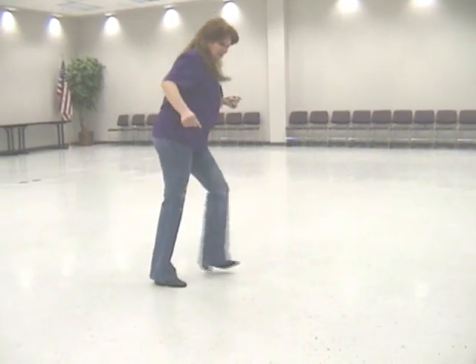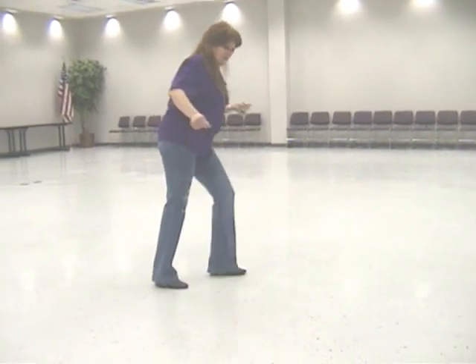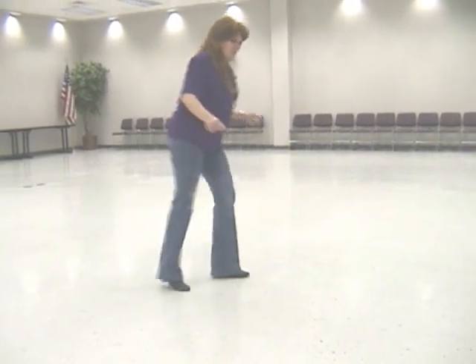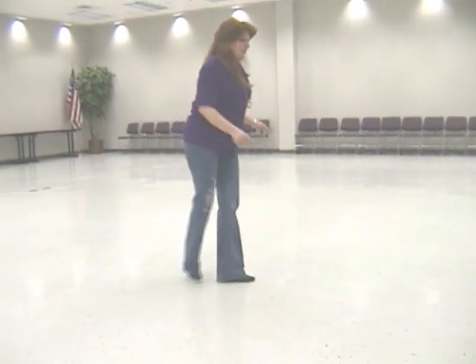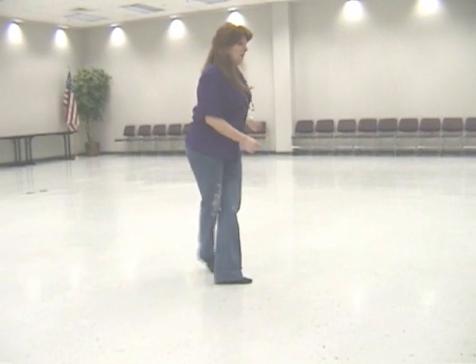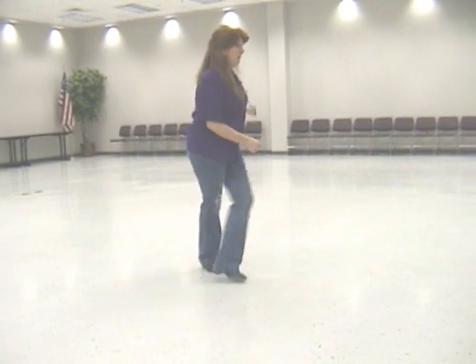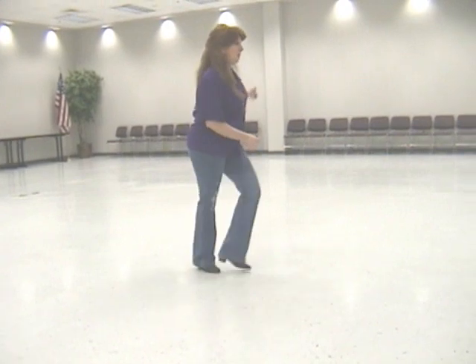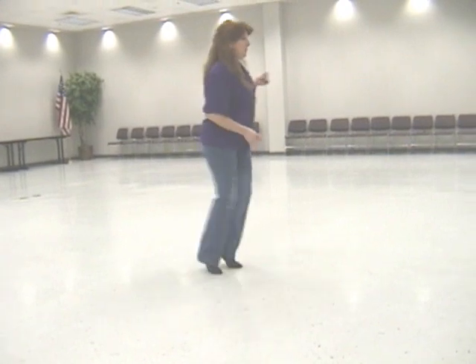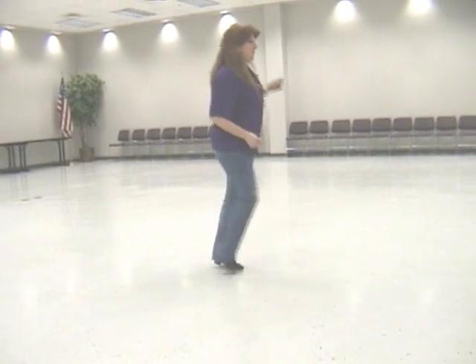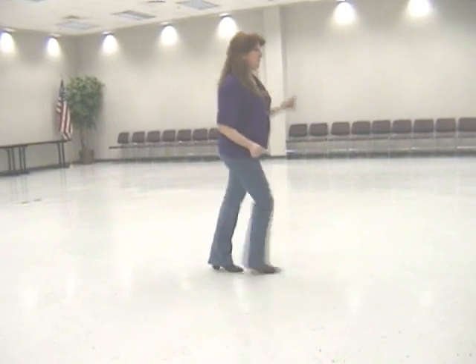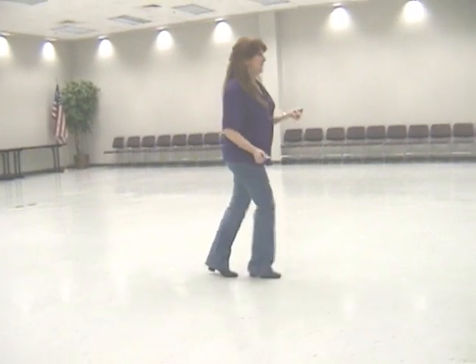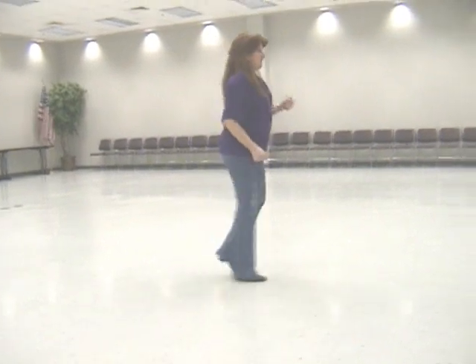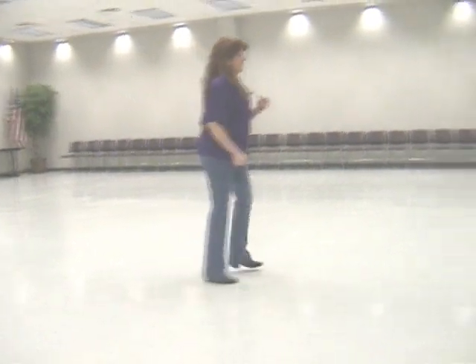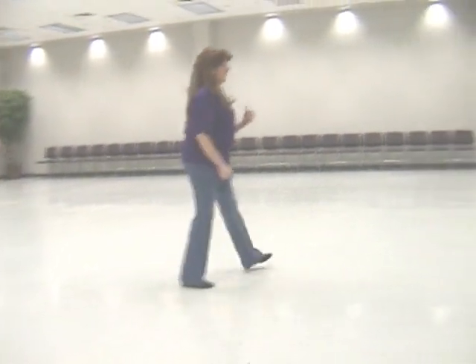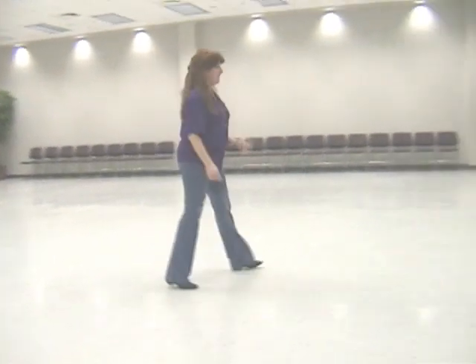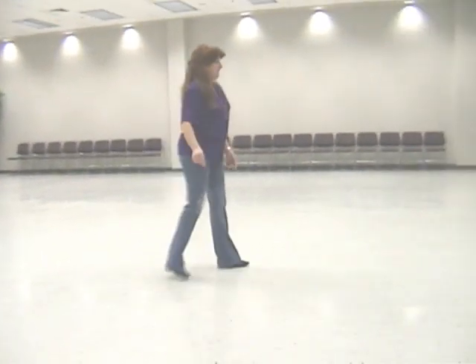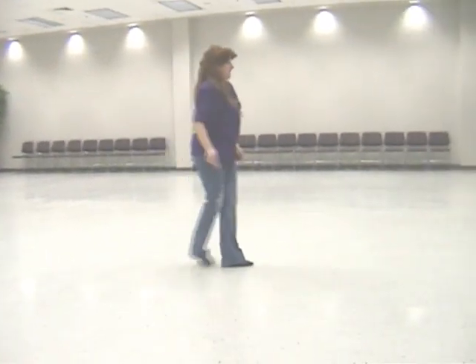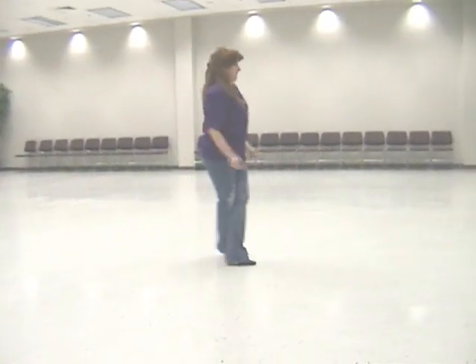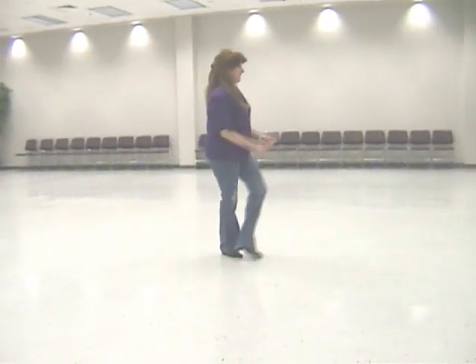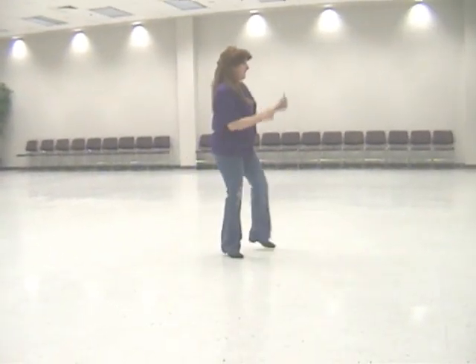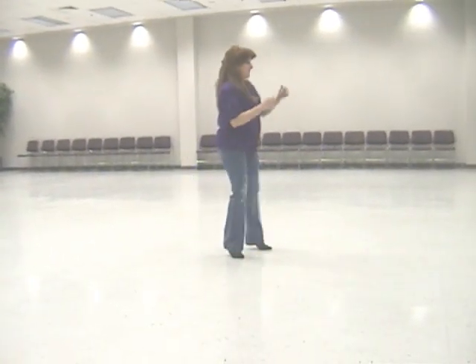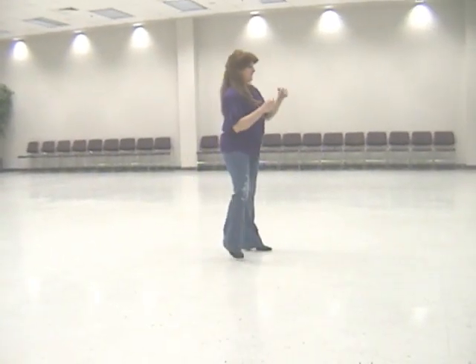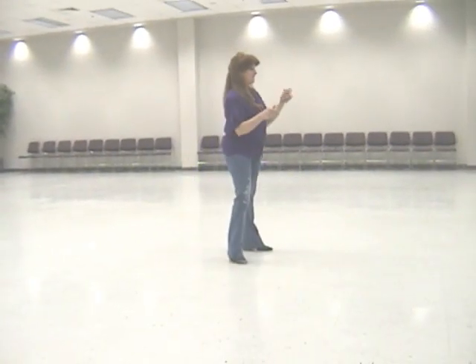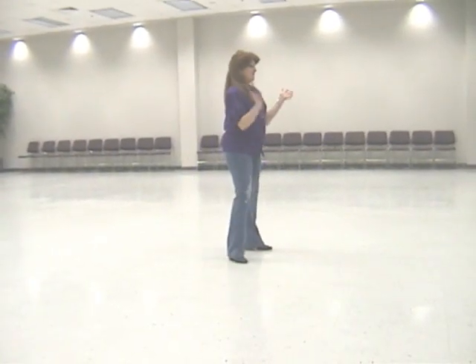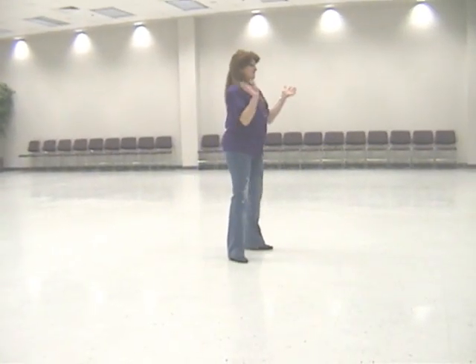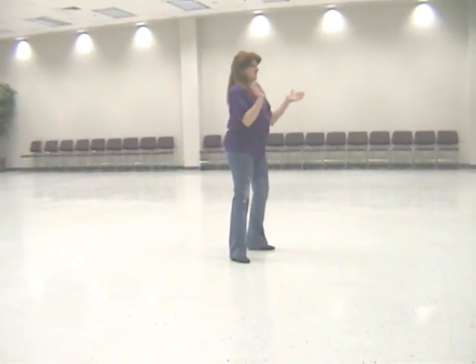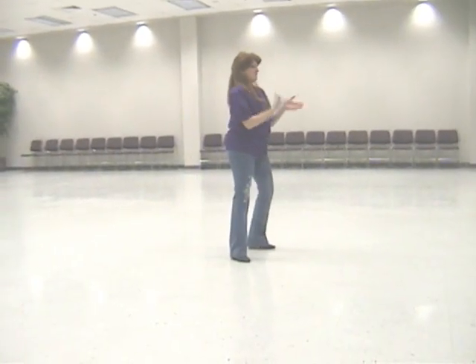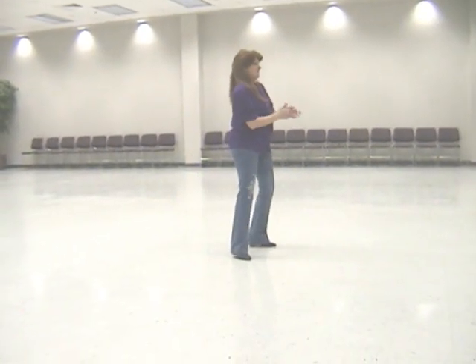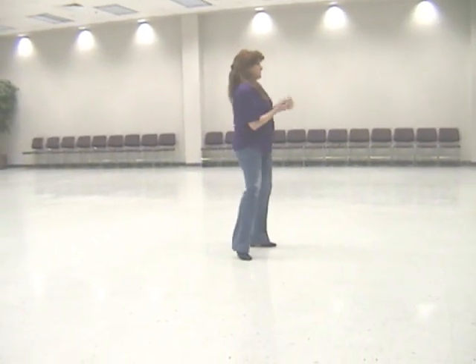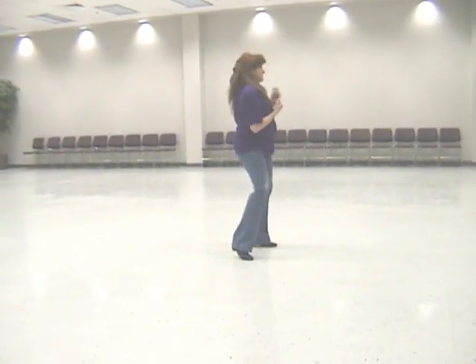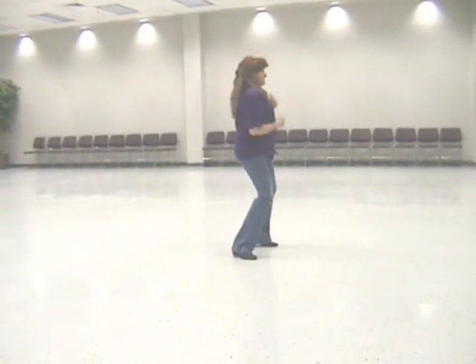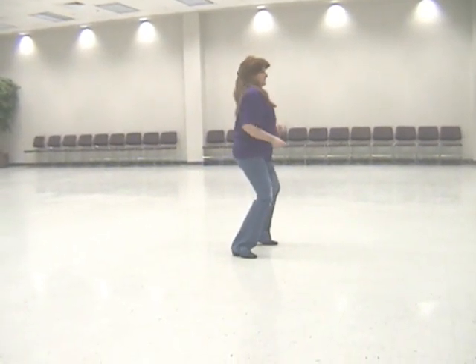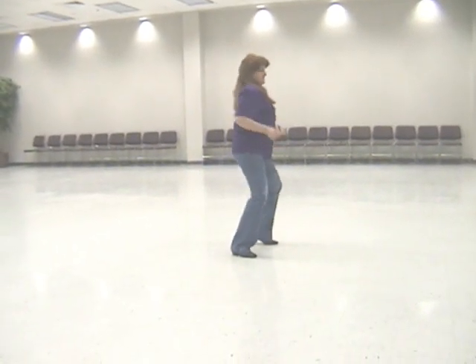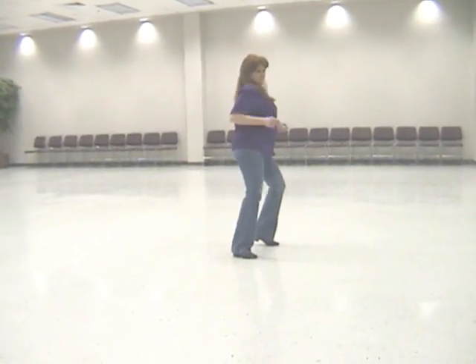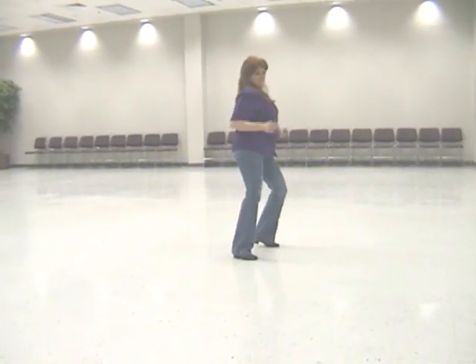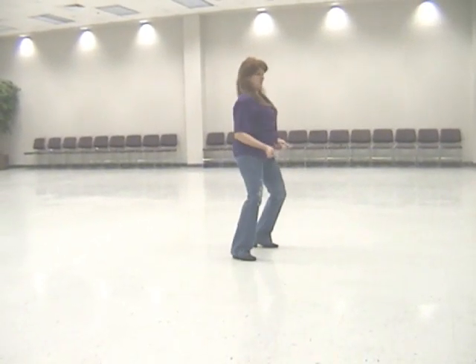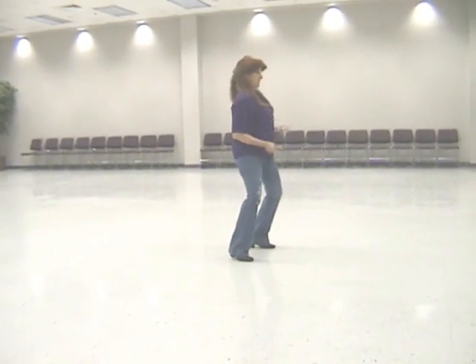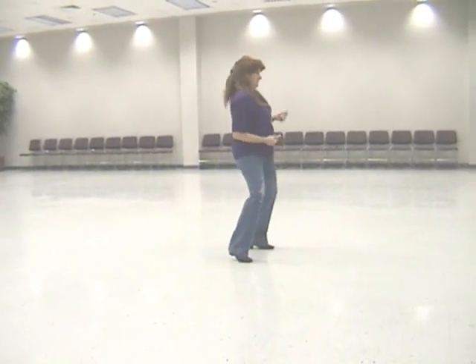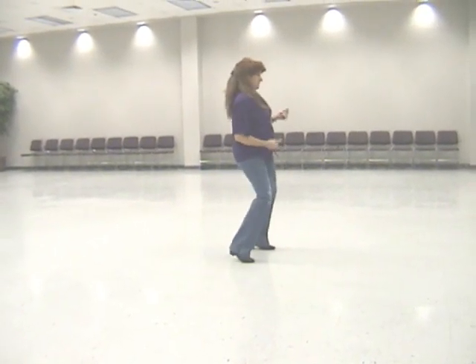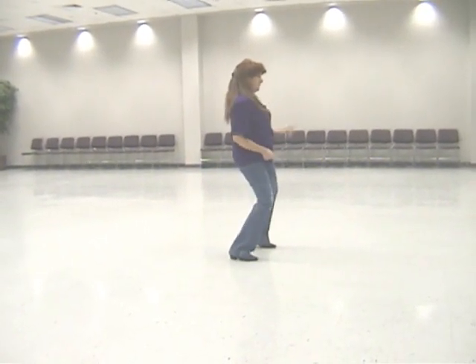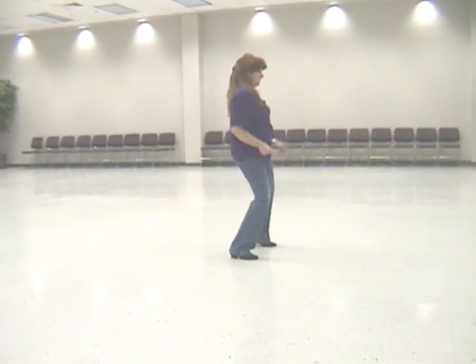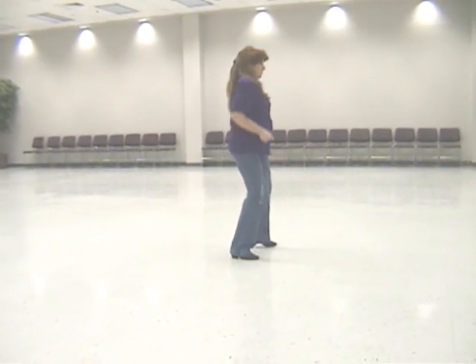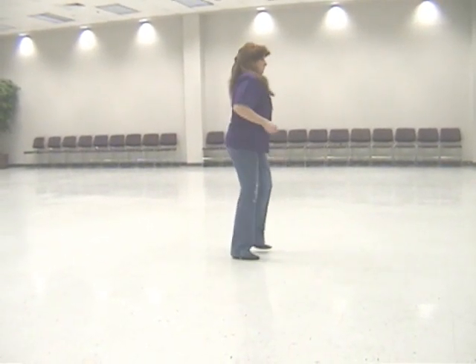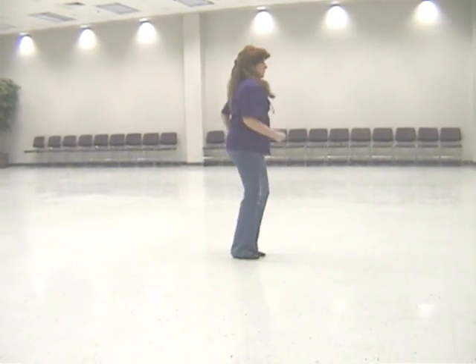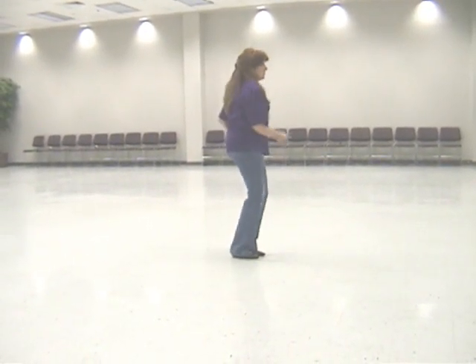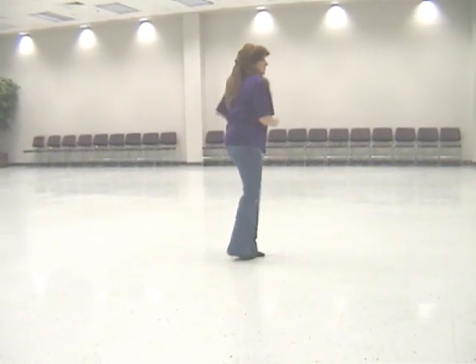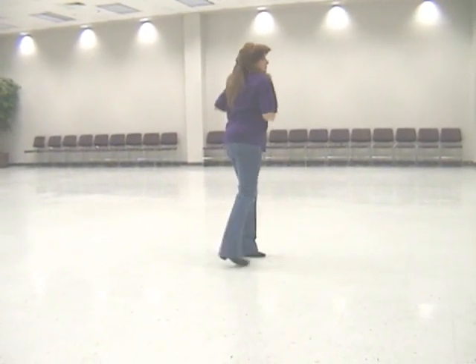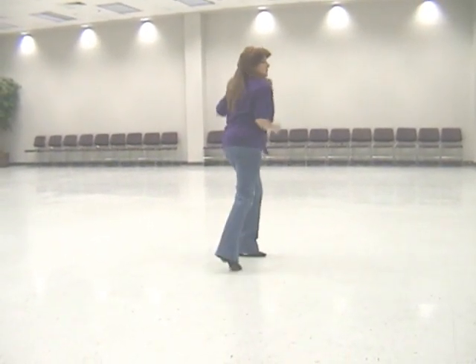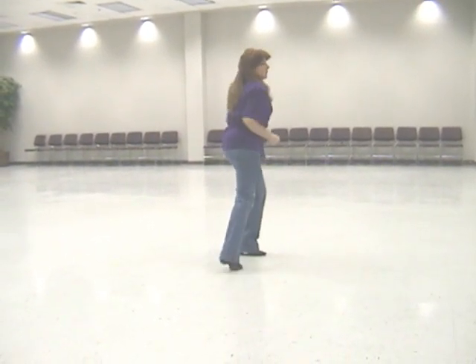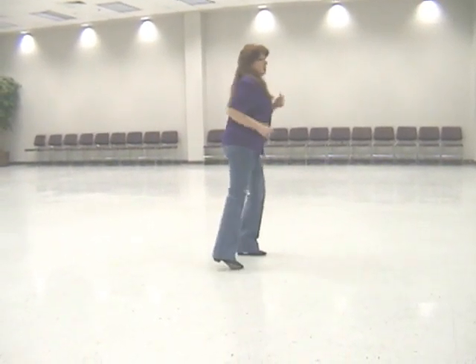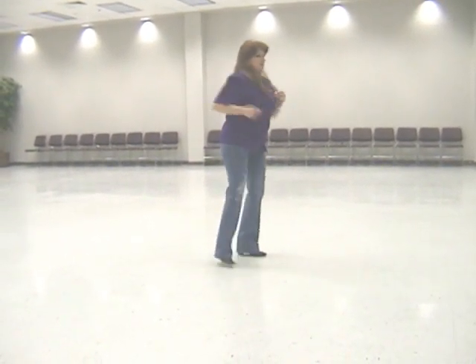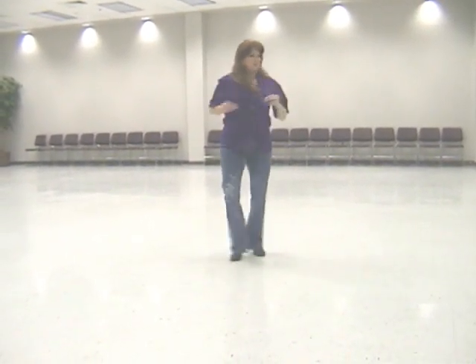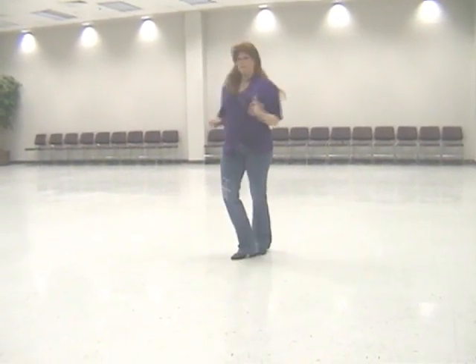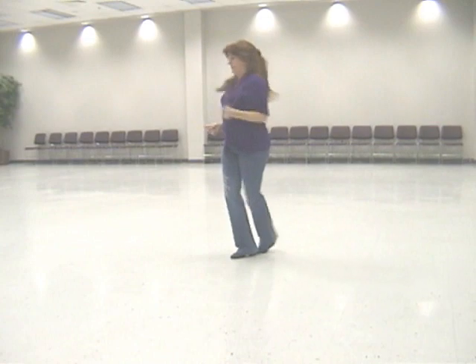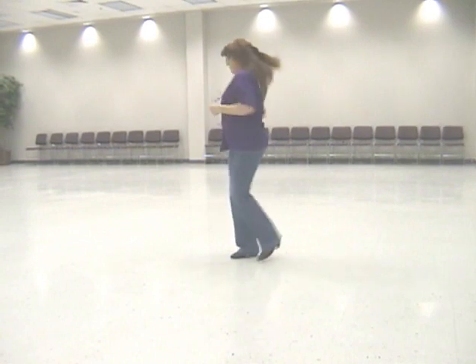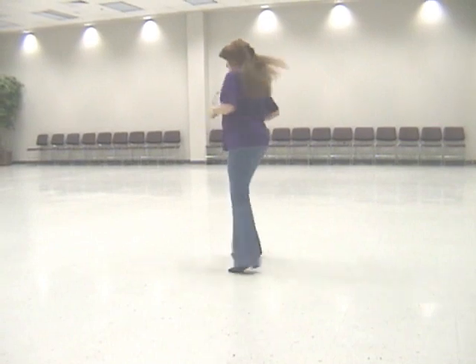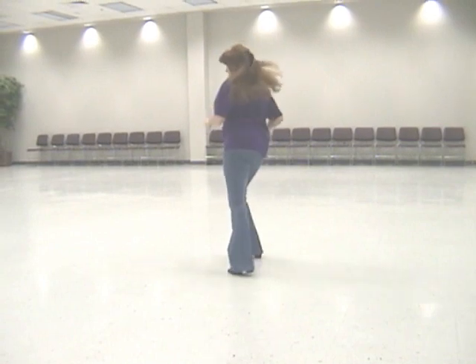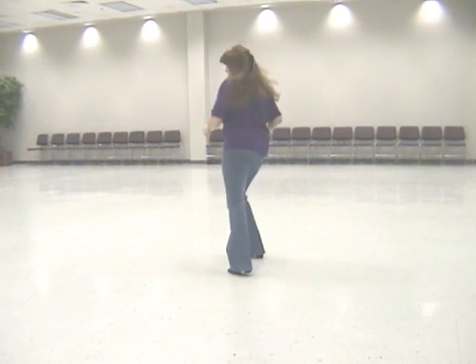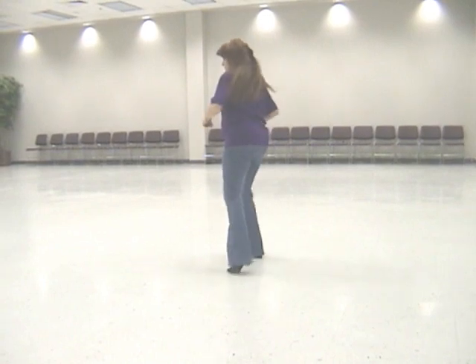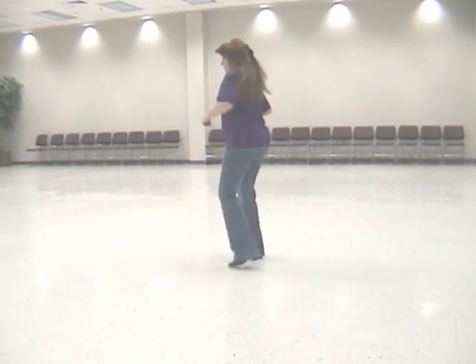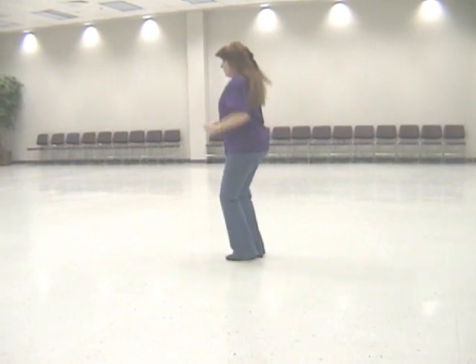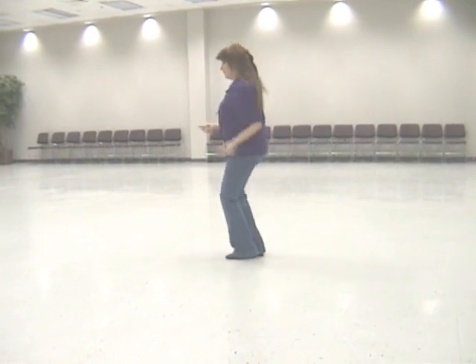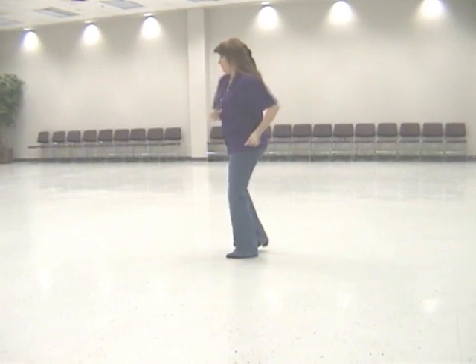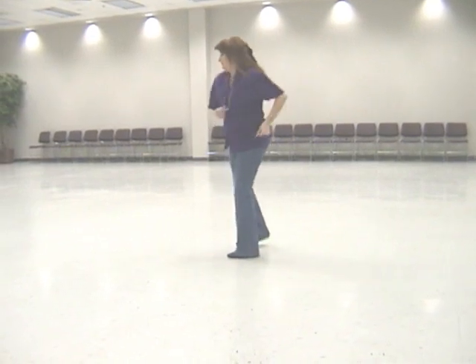Come on, baby, one and two. I know you'll get to like it if you give it a chance now.